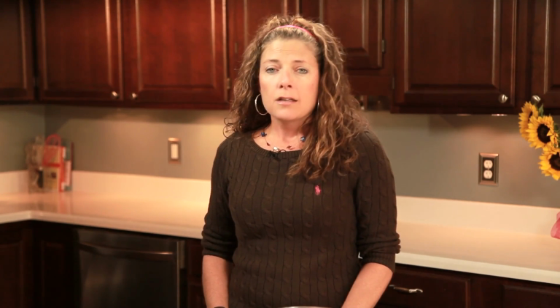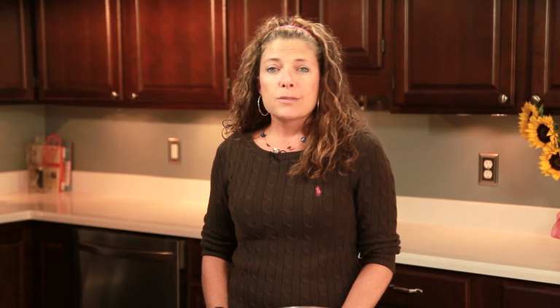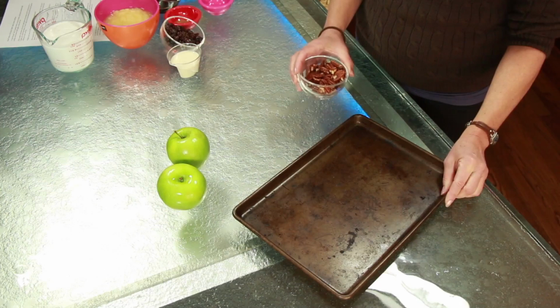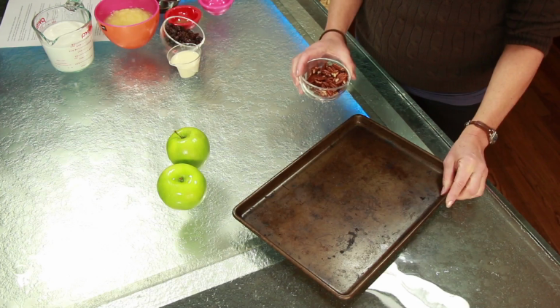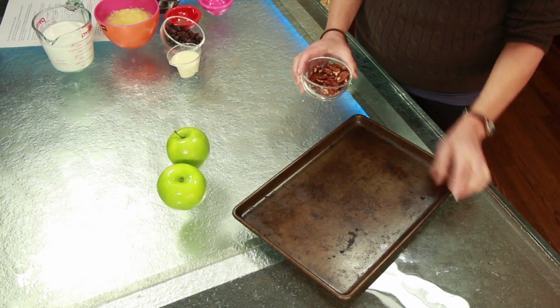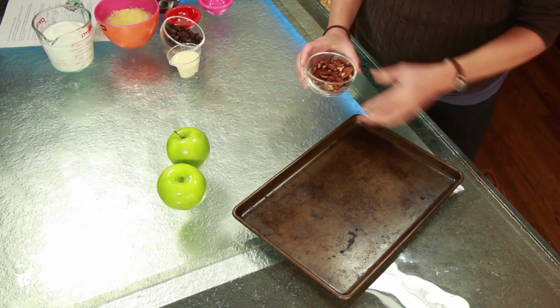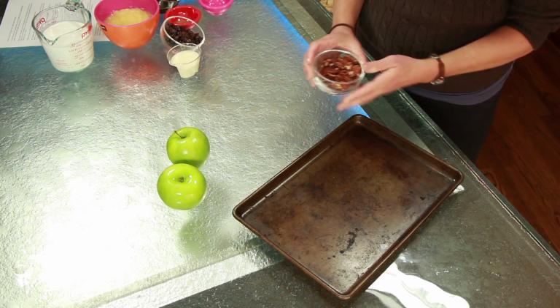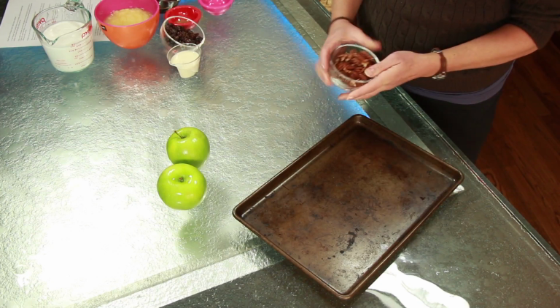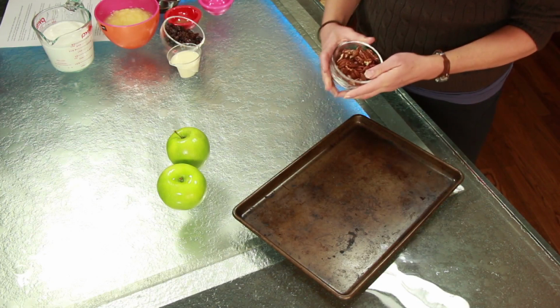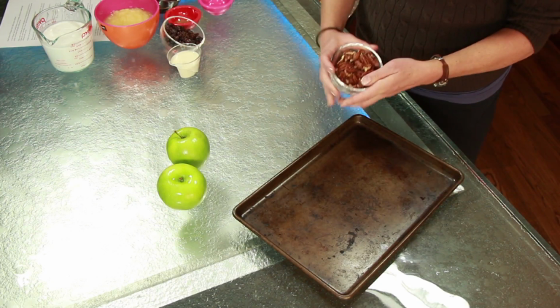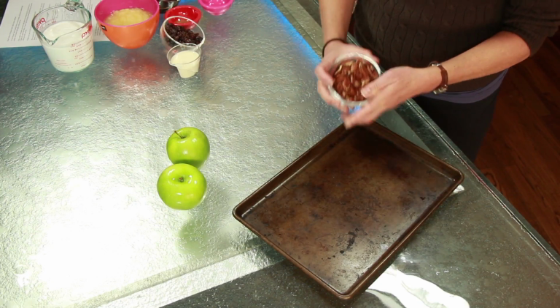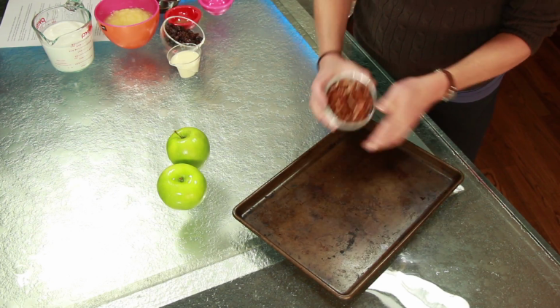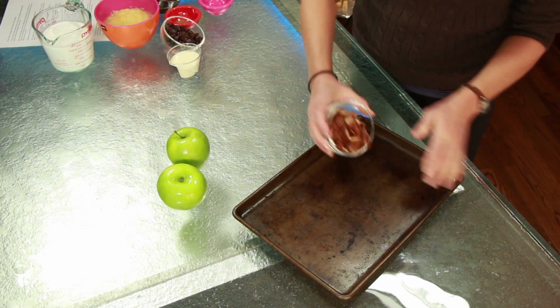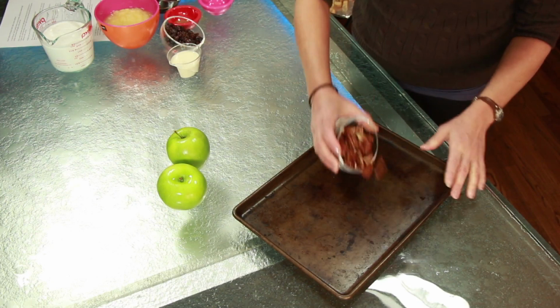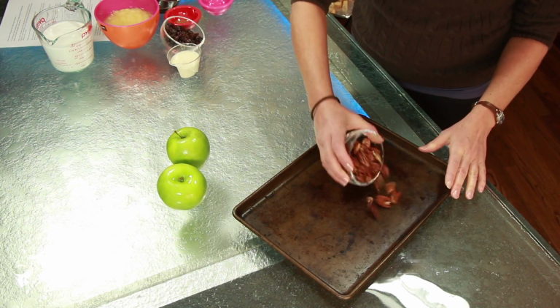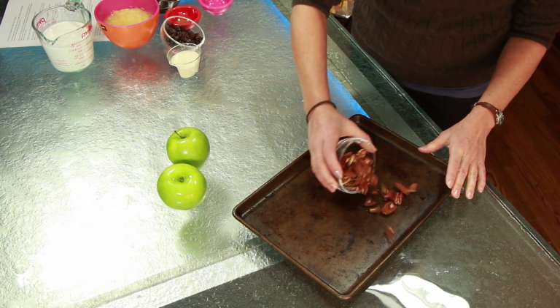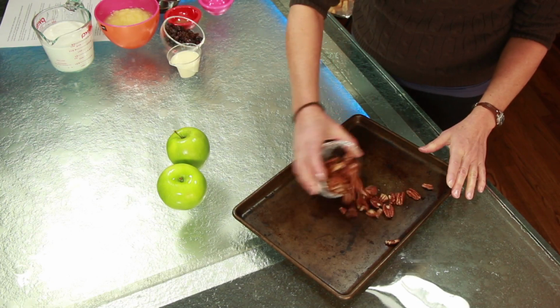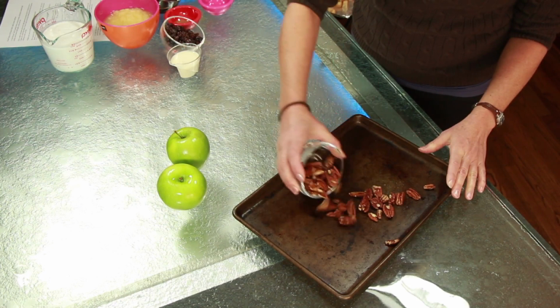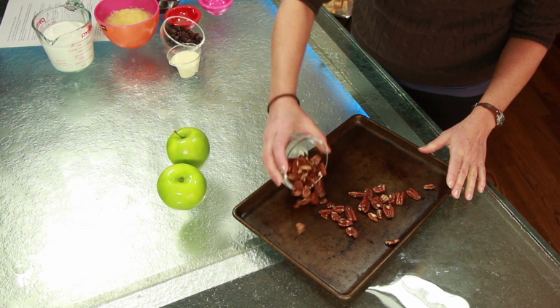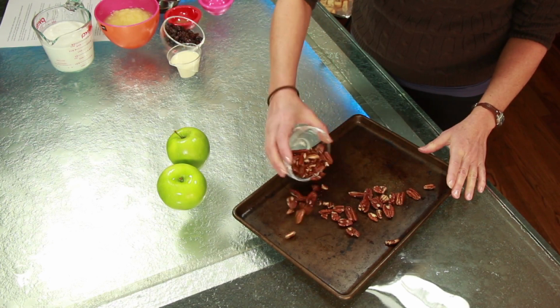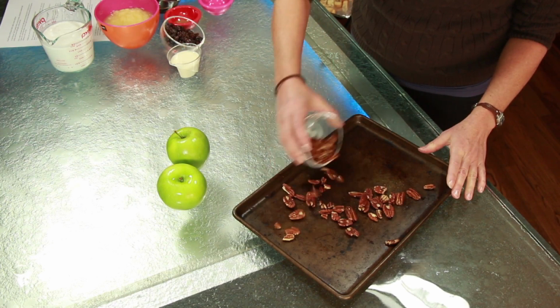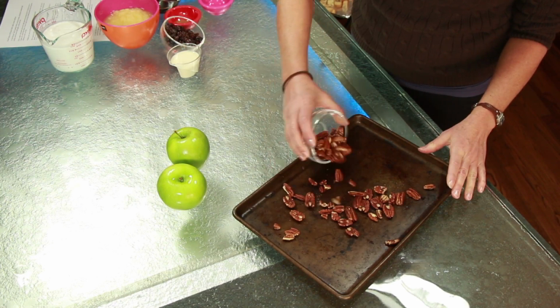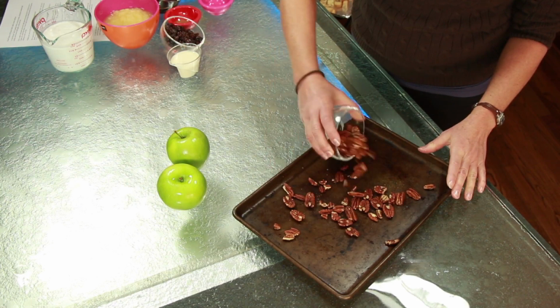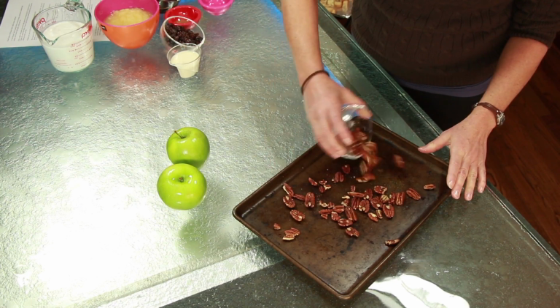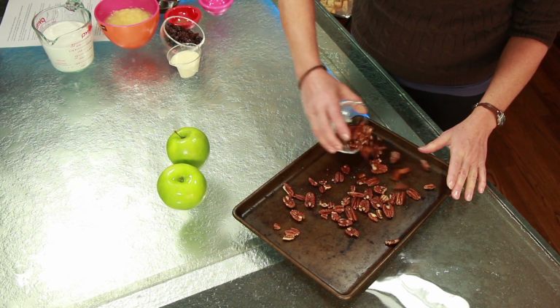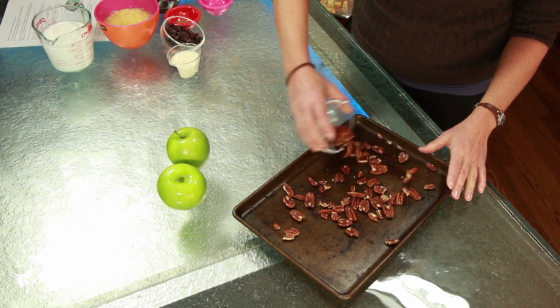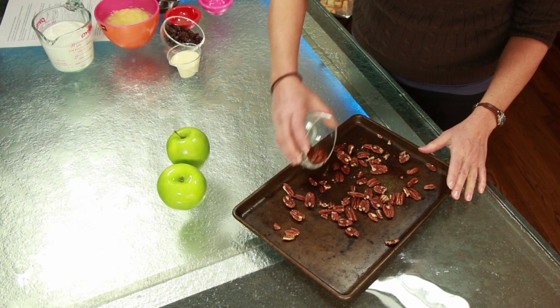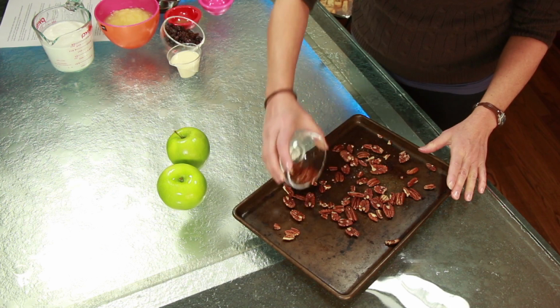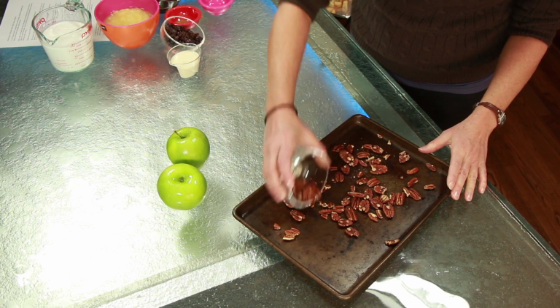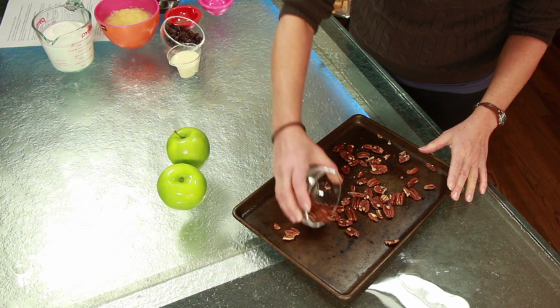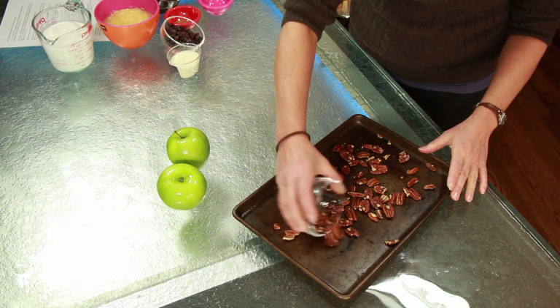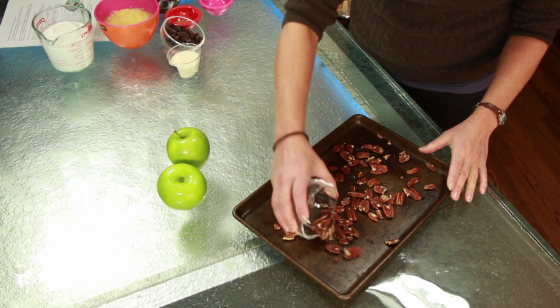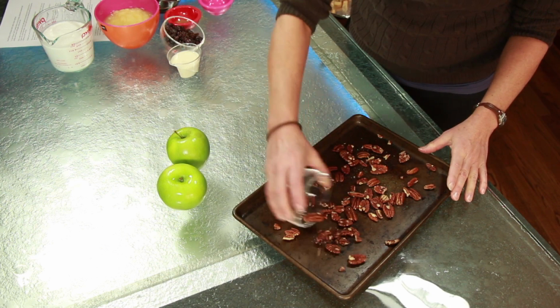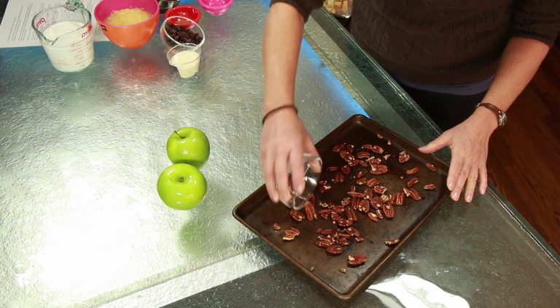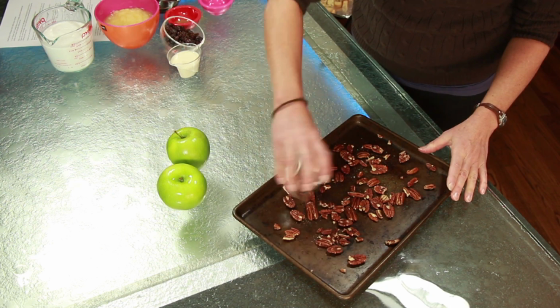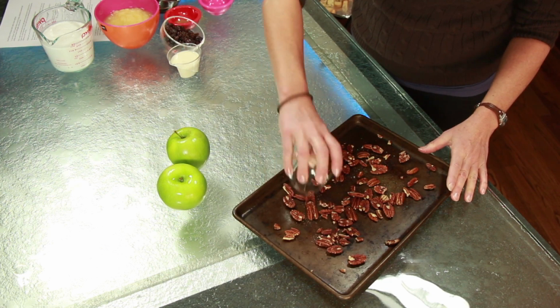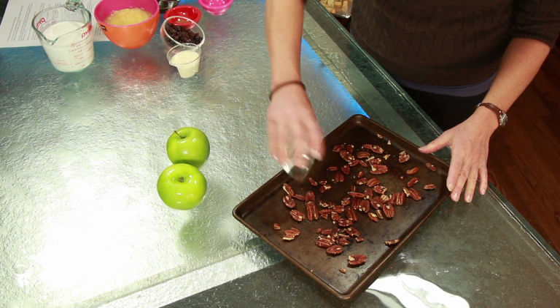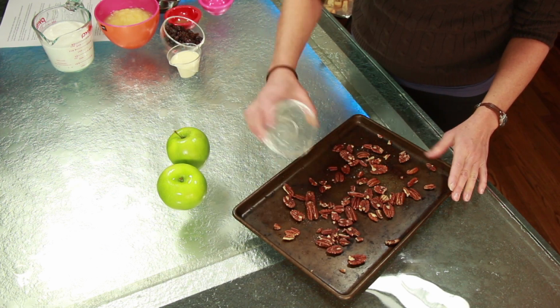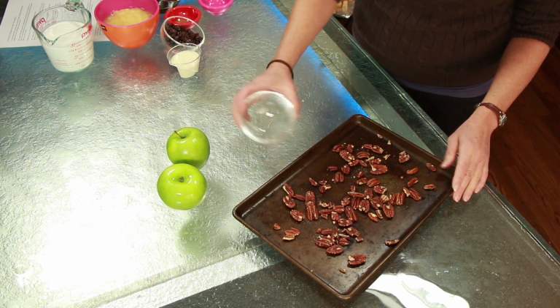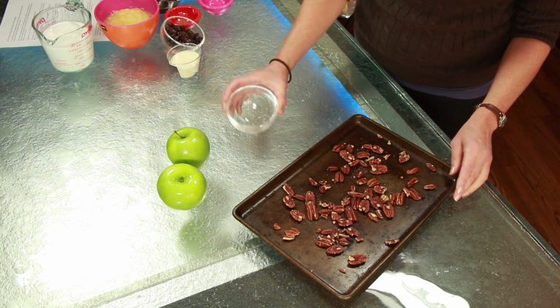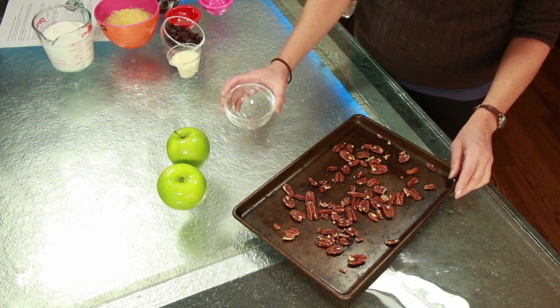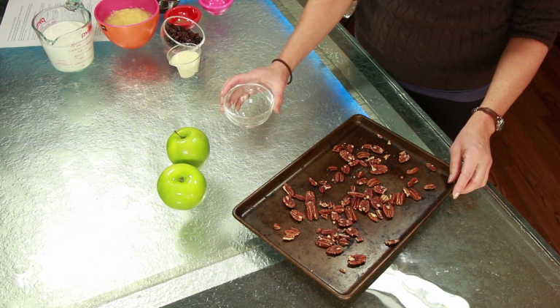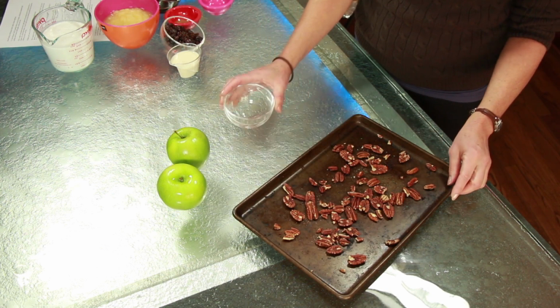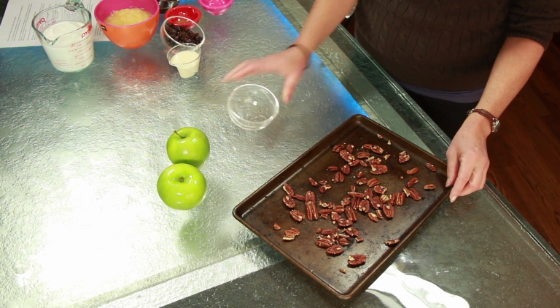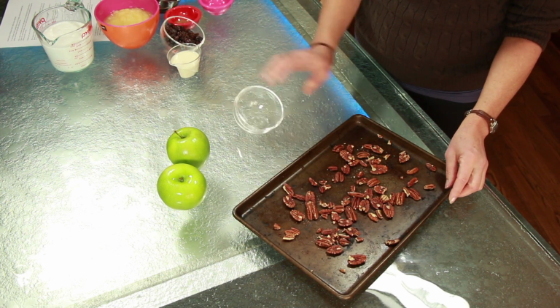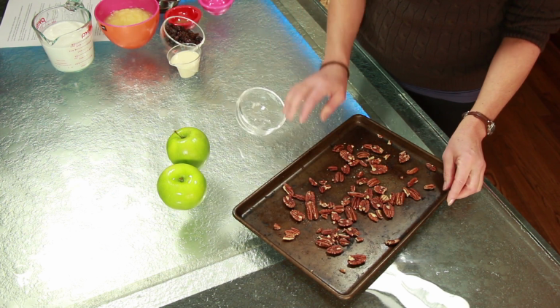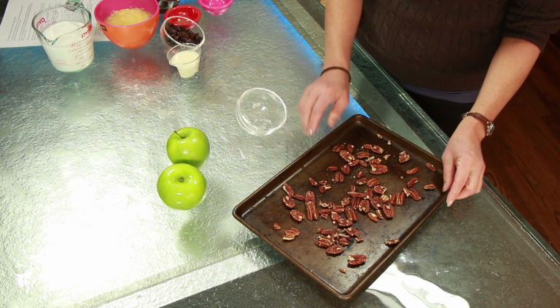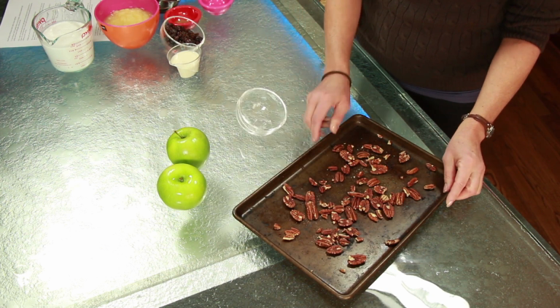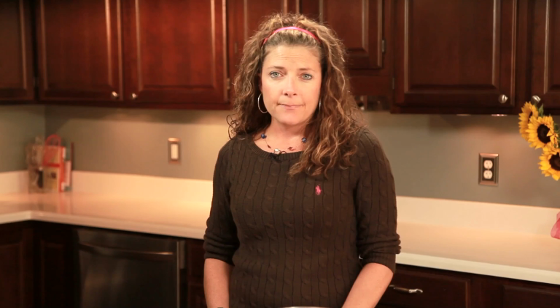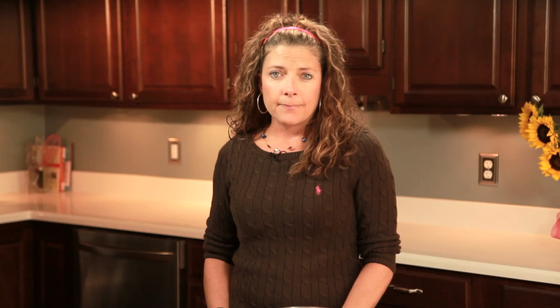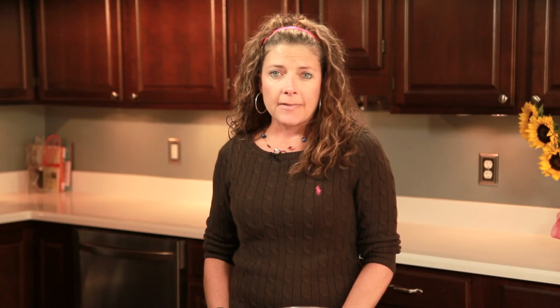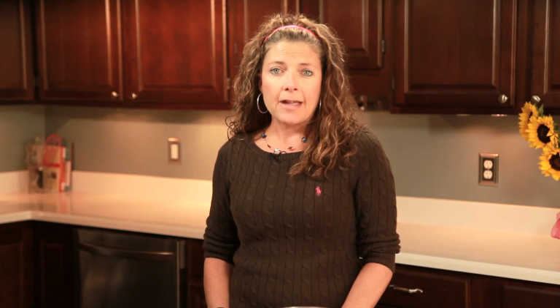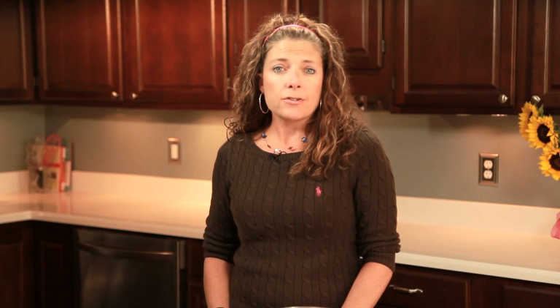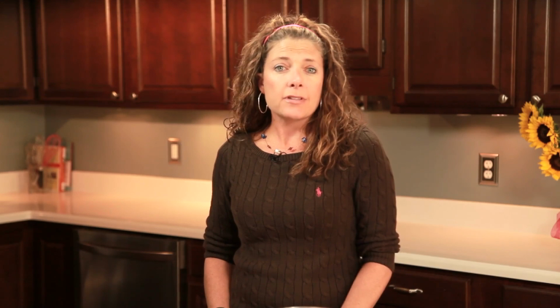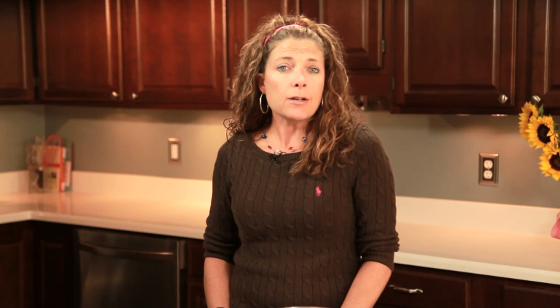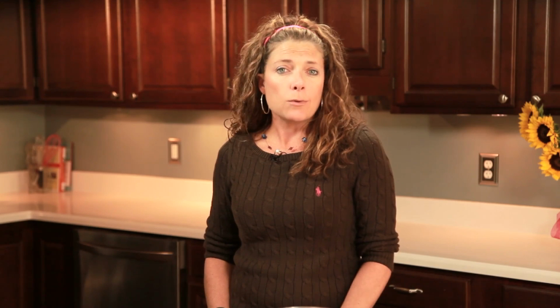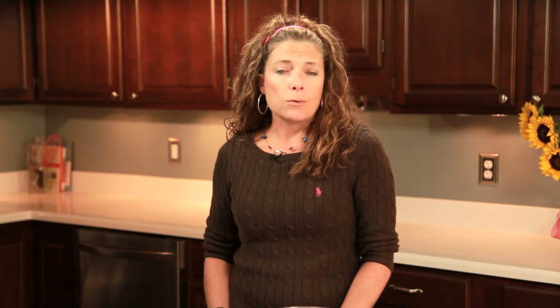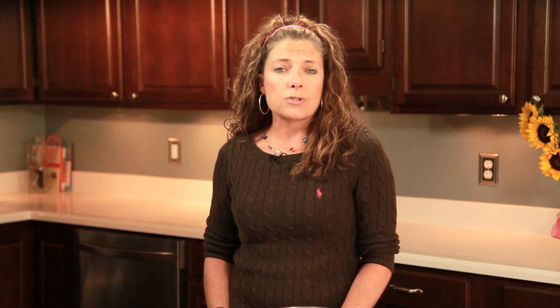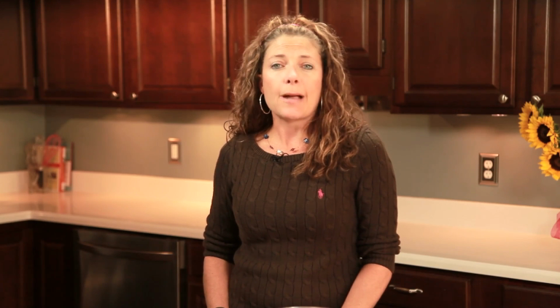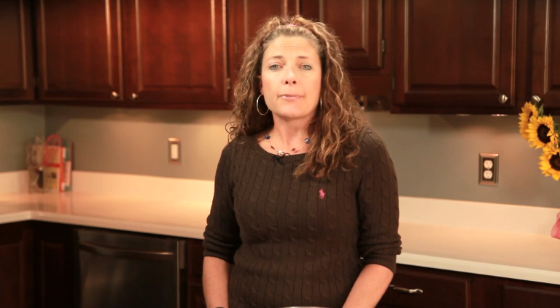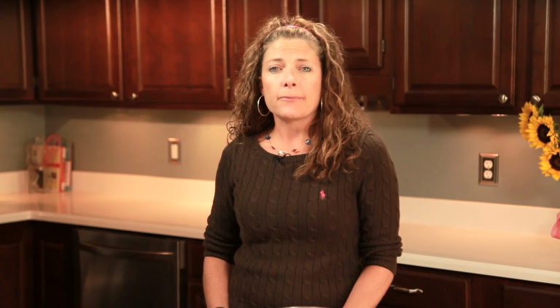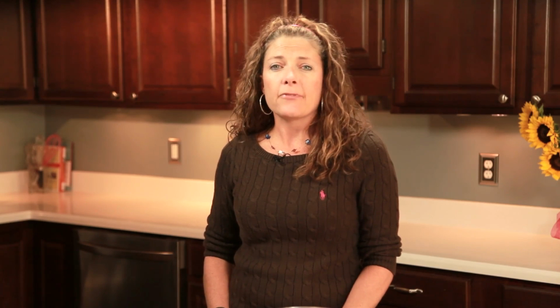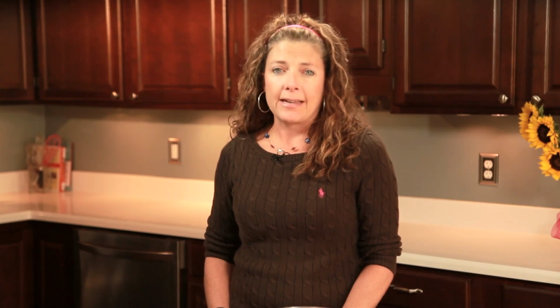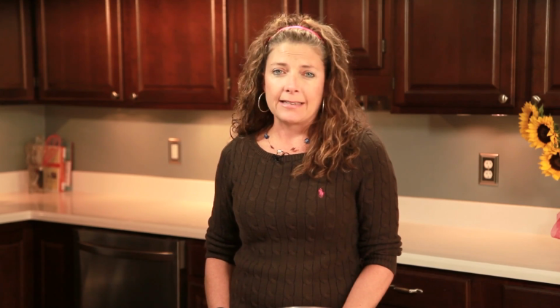Spread two thirds cup pecans in a separate metal baking pan and bake in the preheated oven for eight more minutes. After they cool, chop them finely.